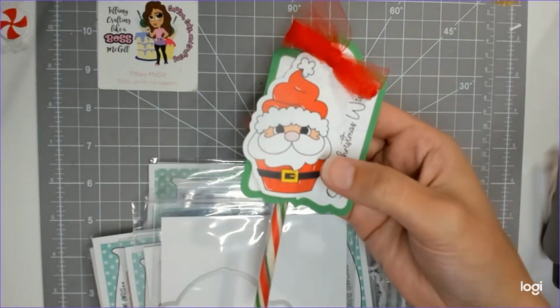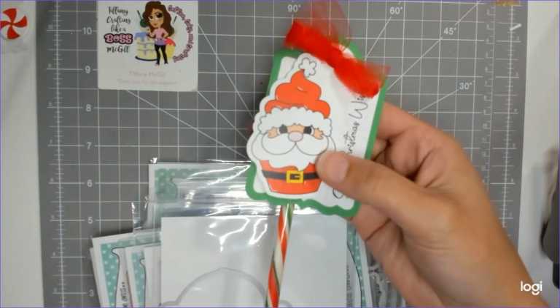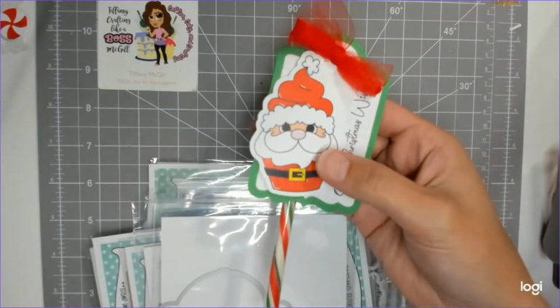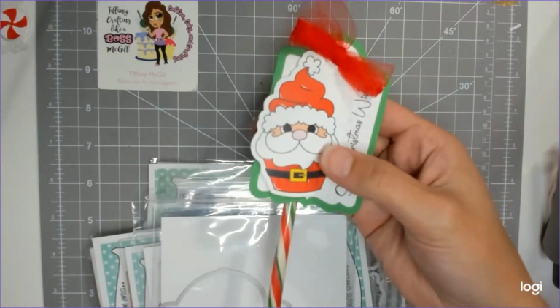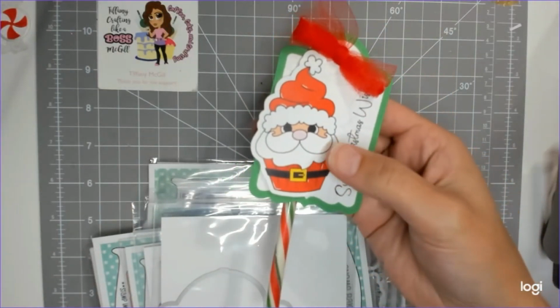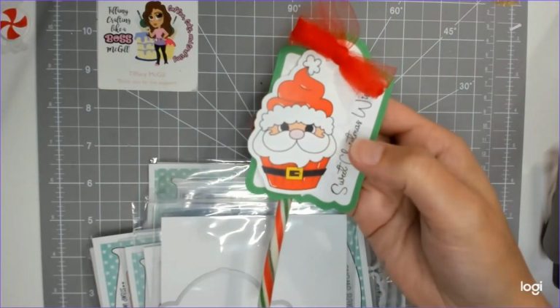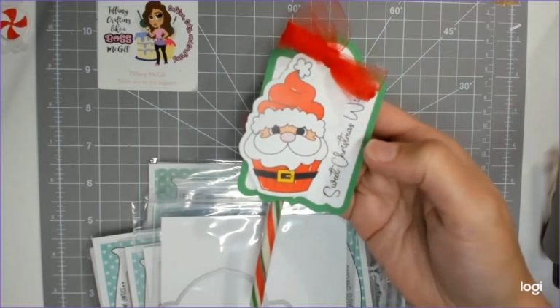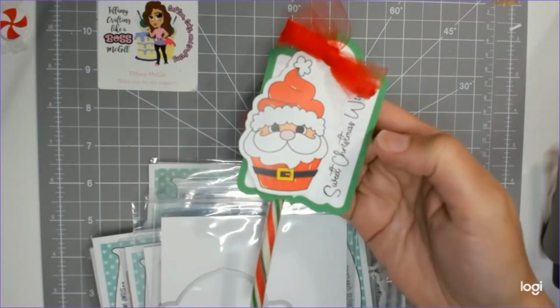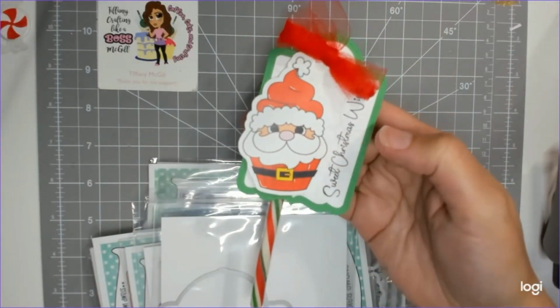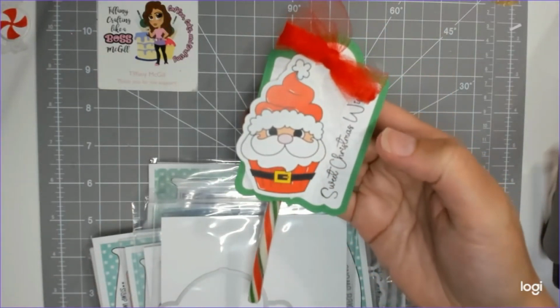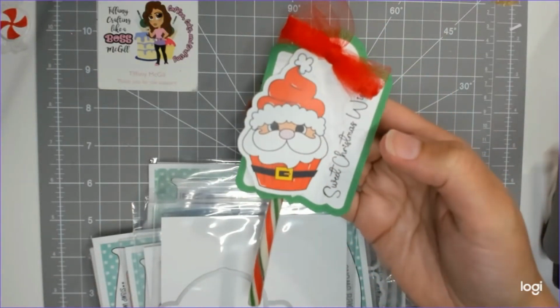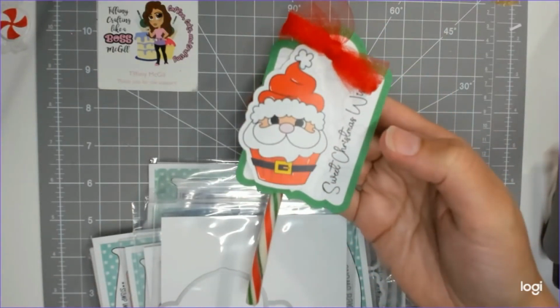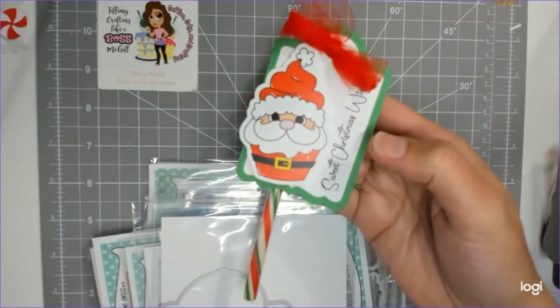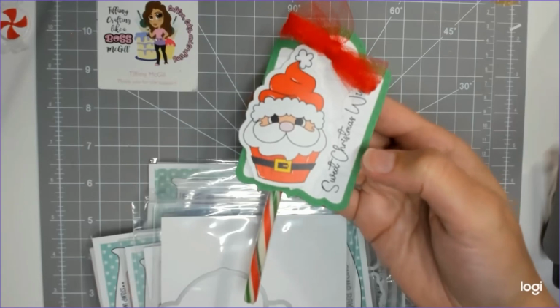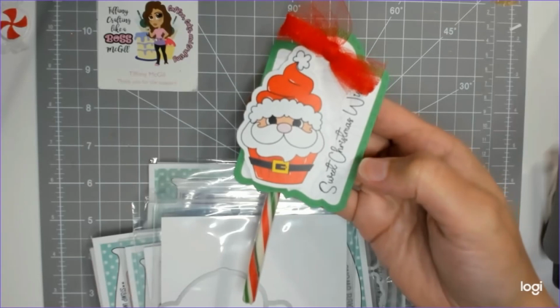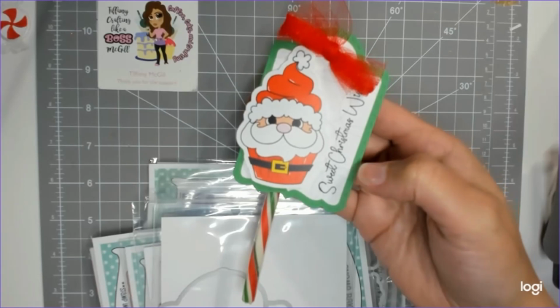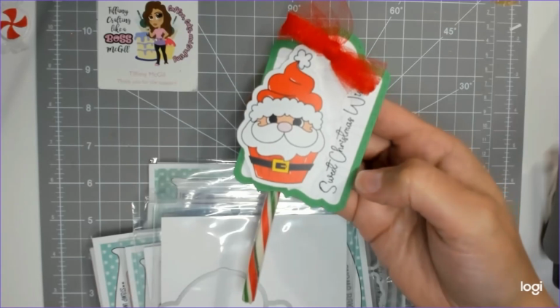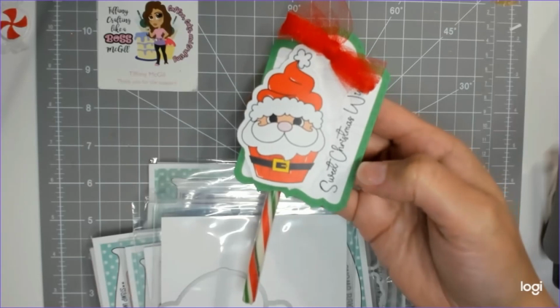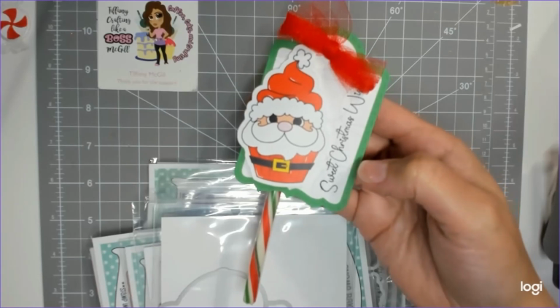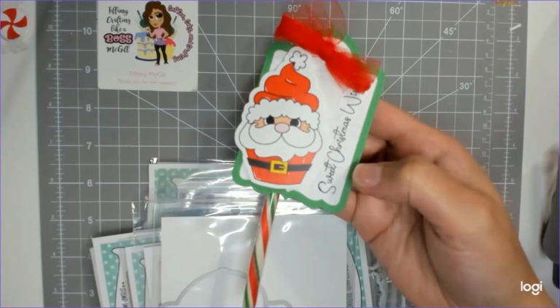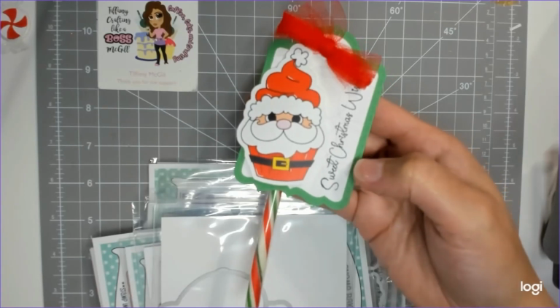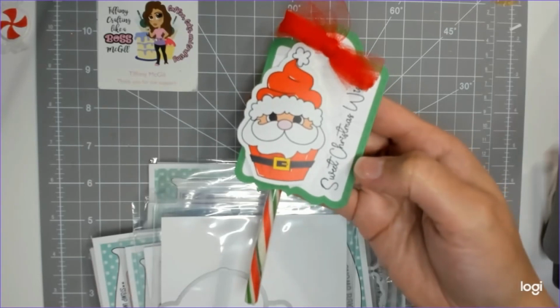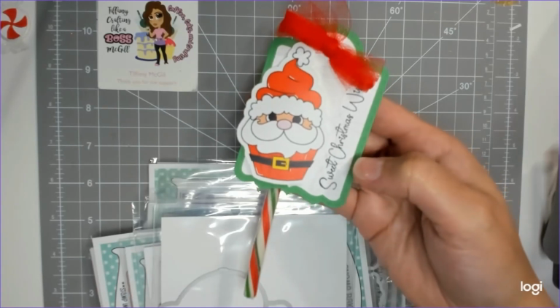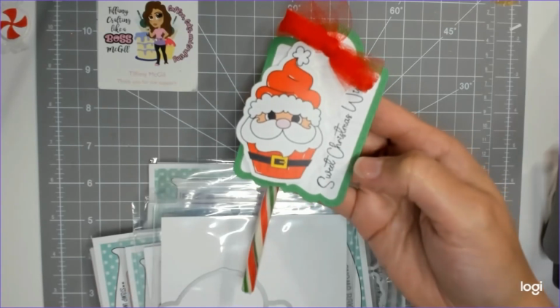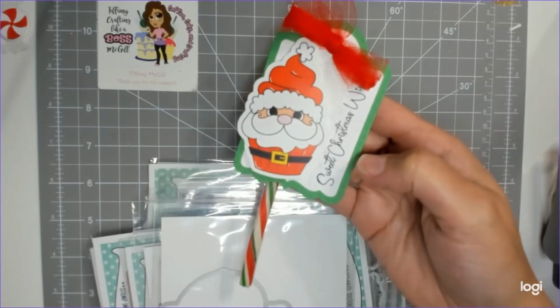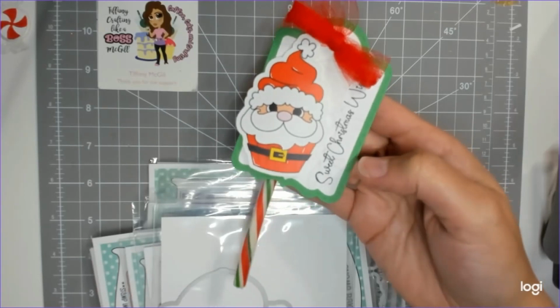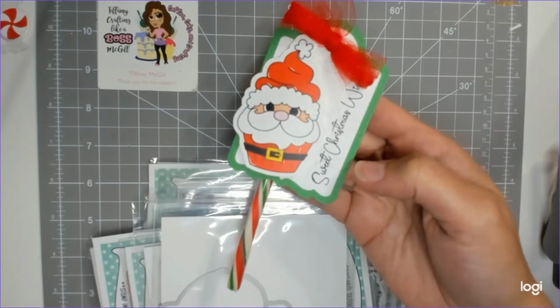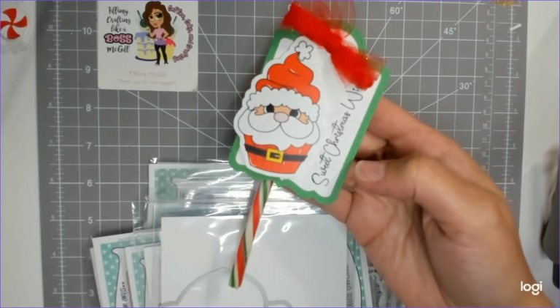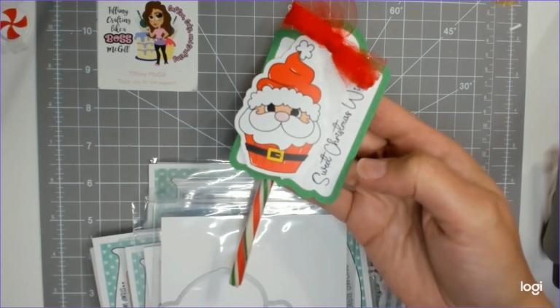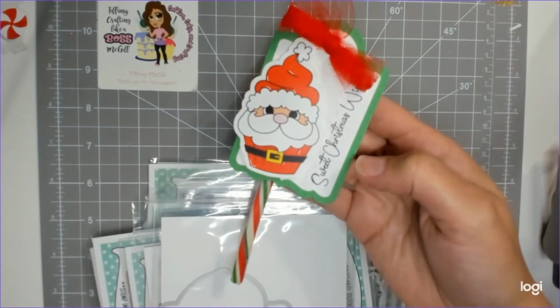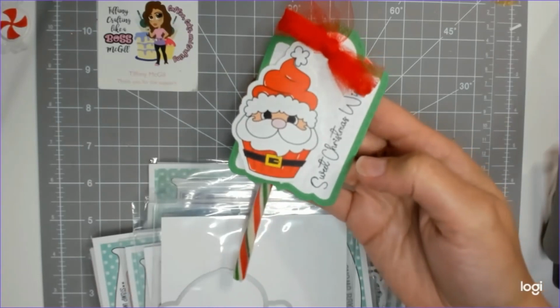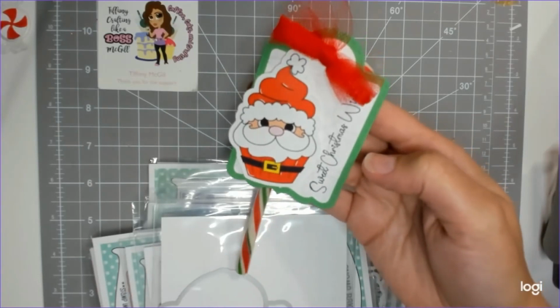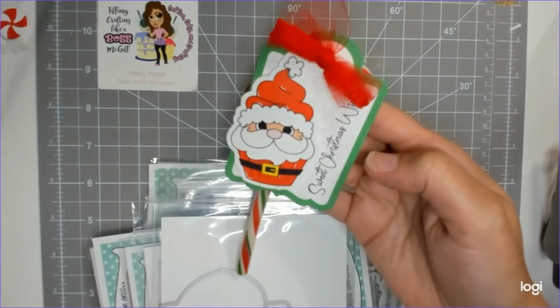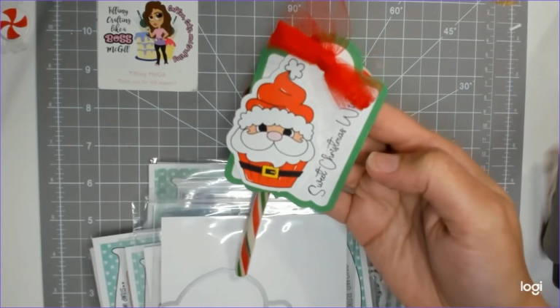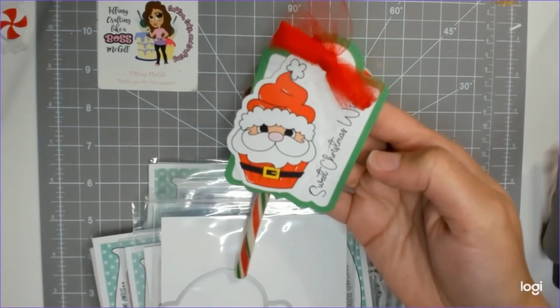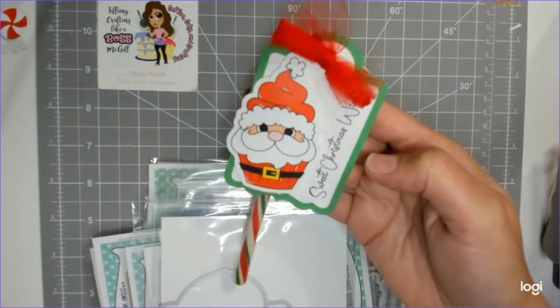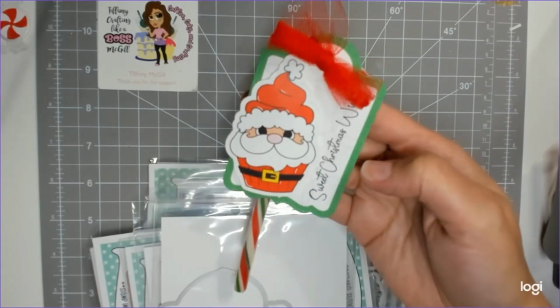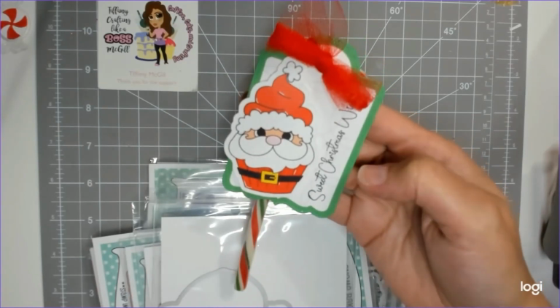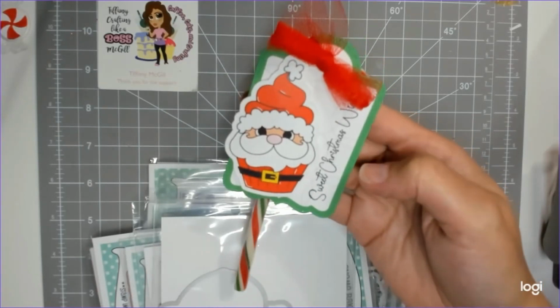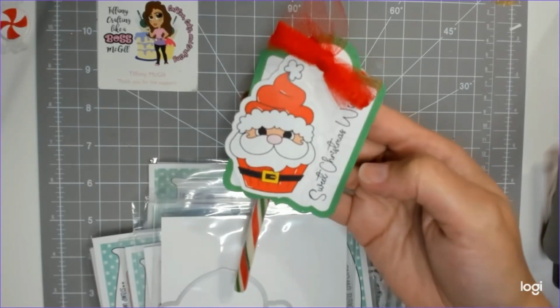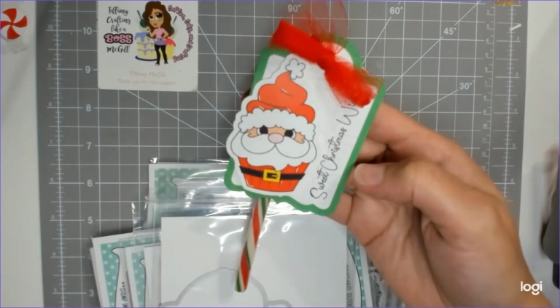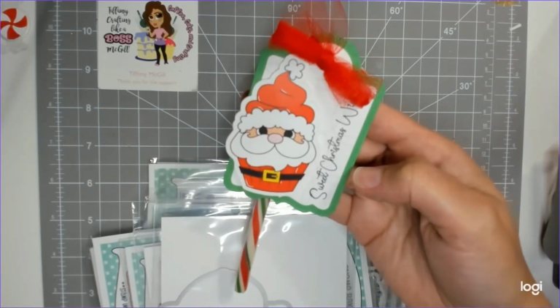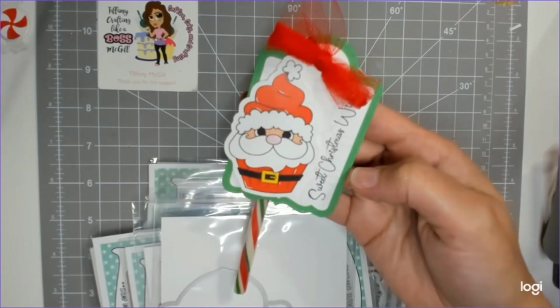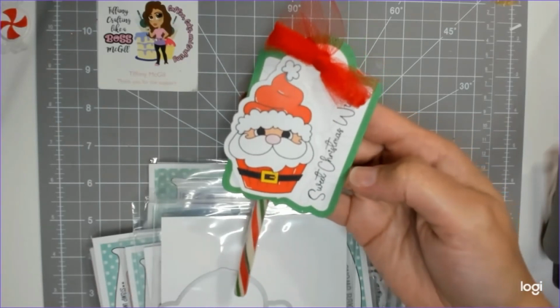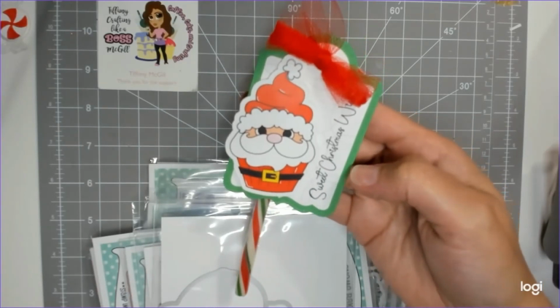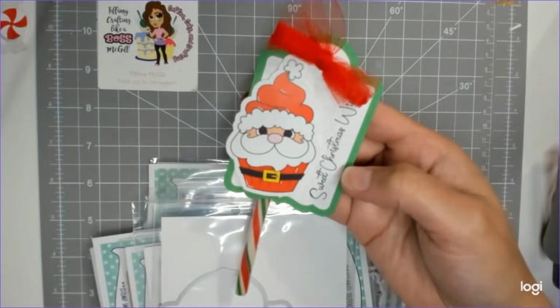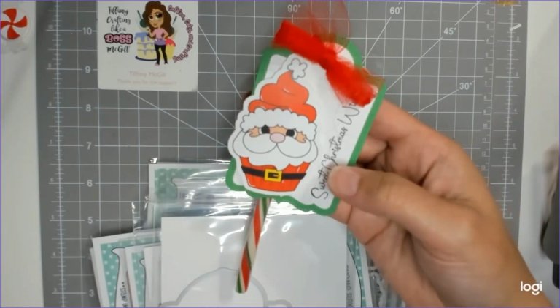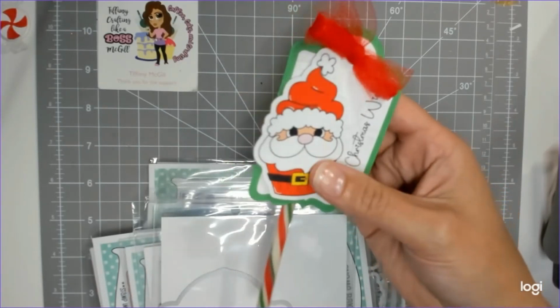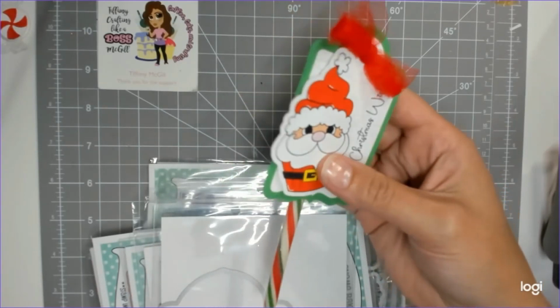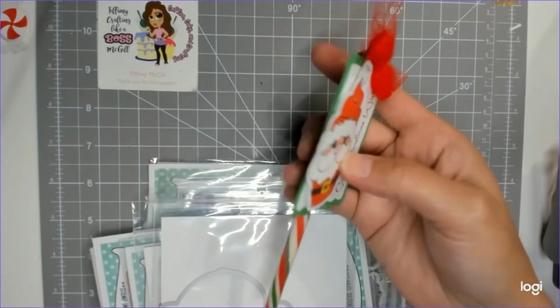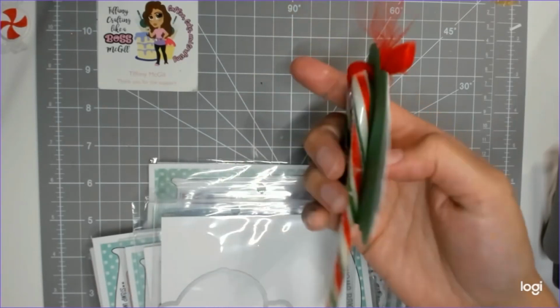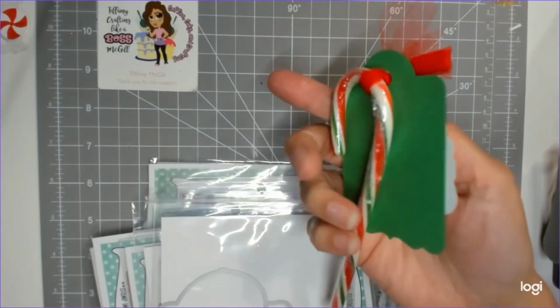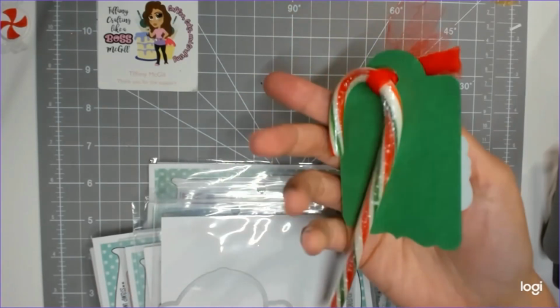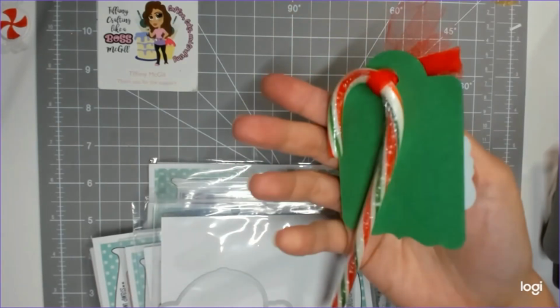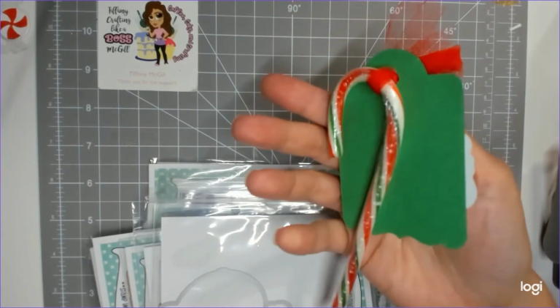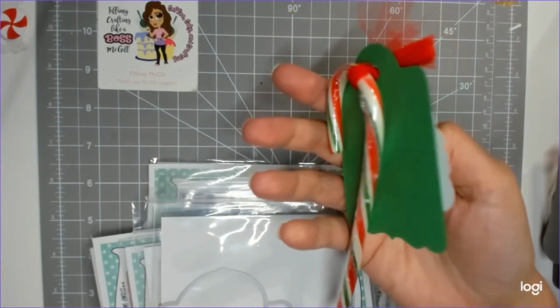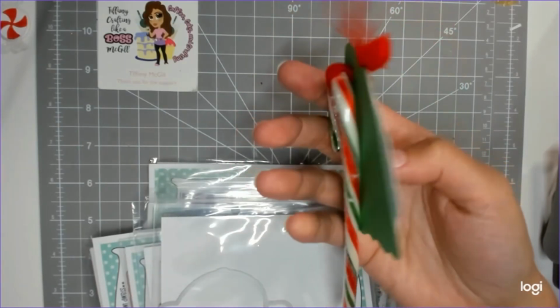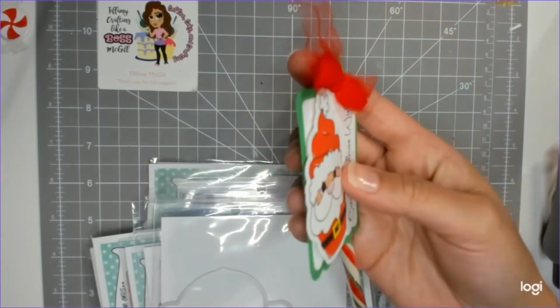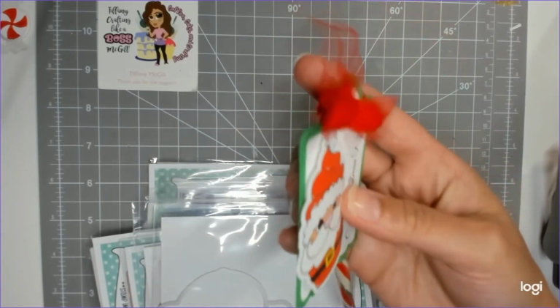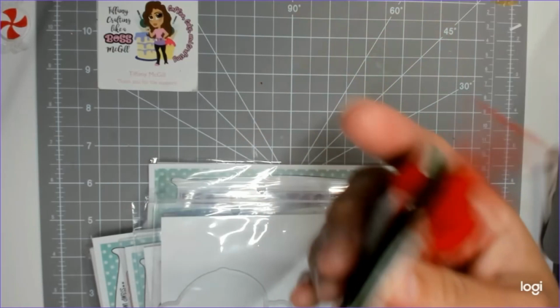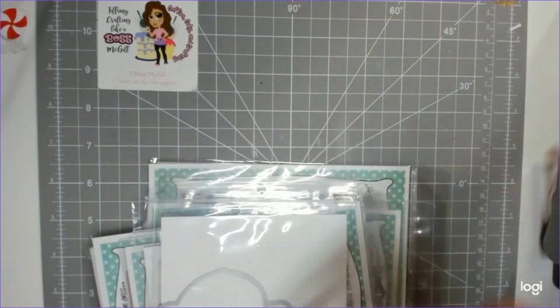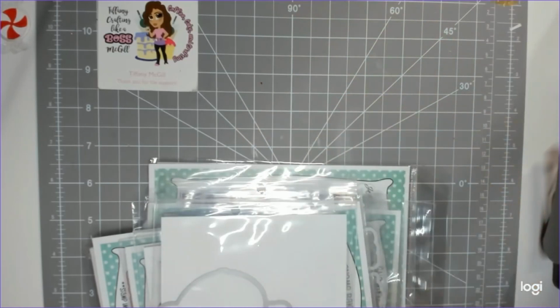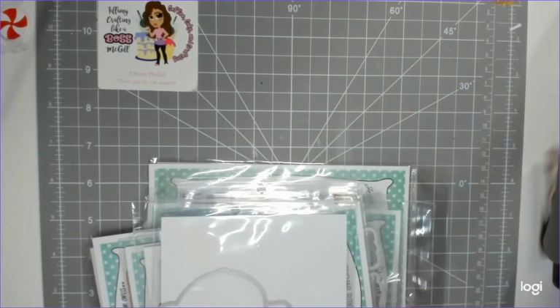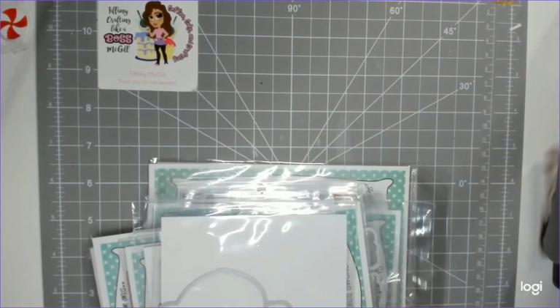This is a little stamp set from the last Gotta Have It. It says 'Sweet Christmas Wishes' with a little candy cane — really nice.